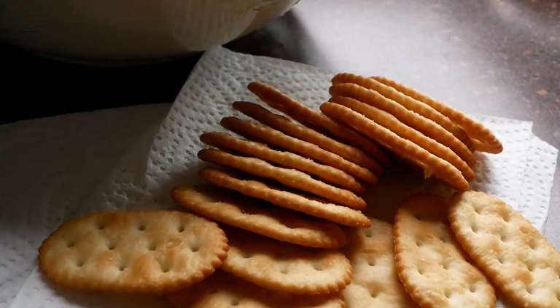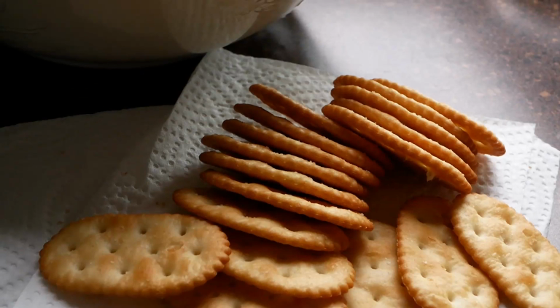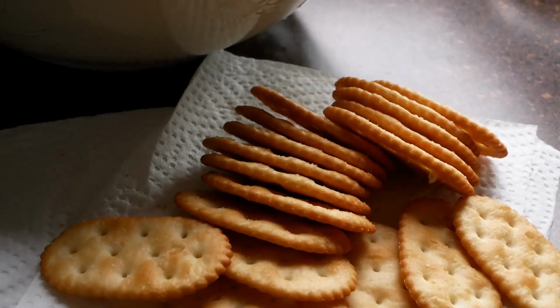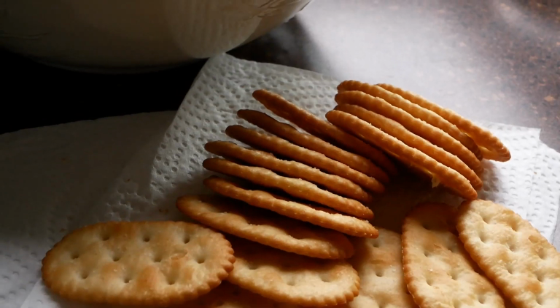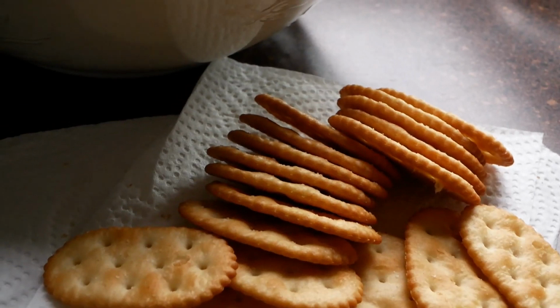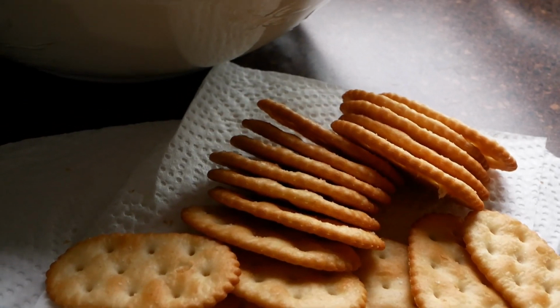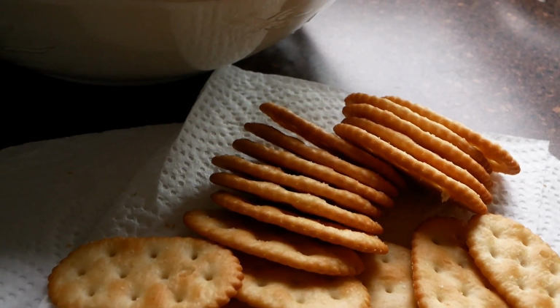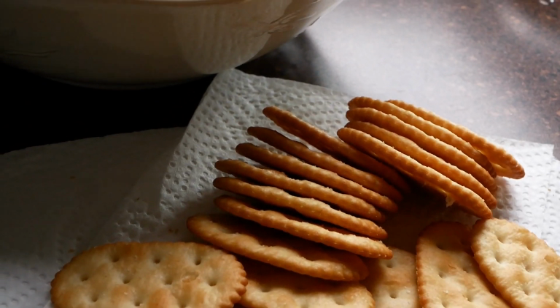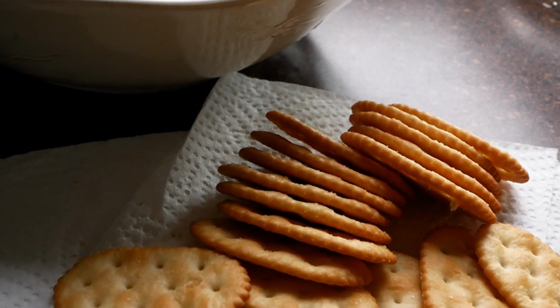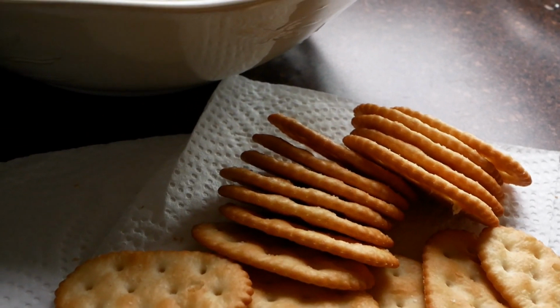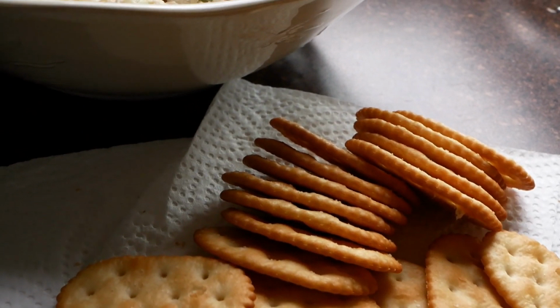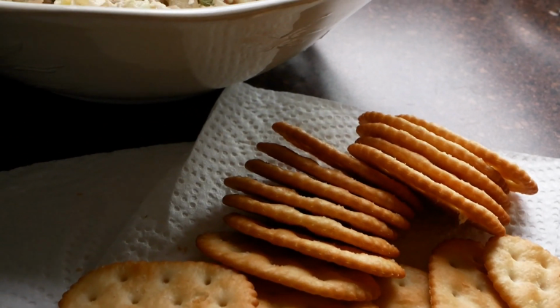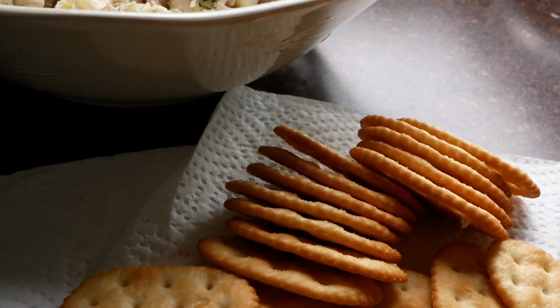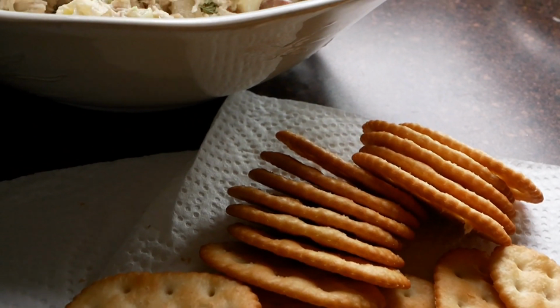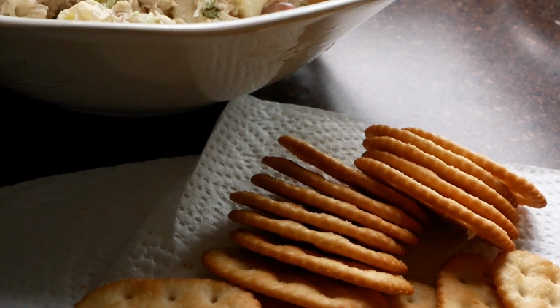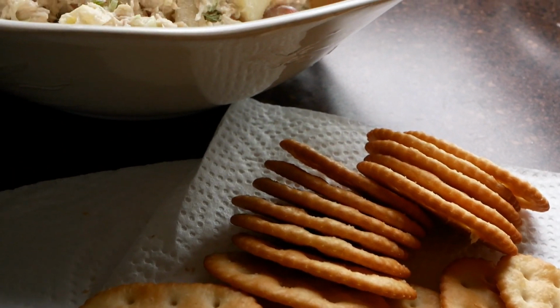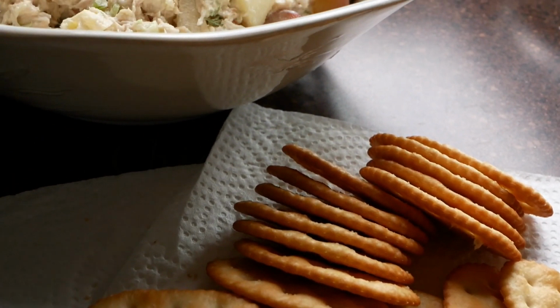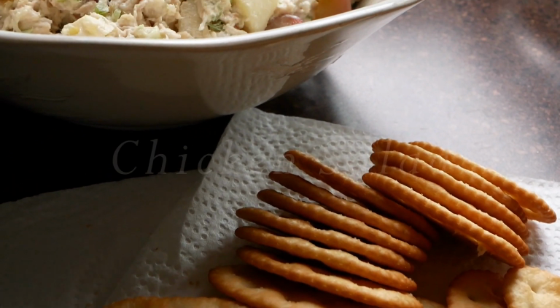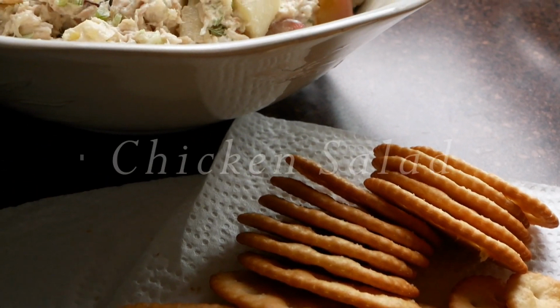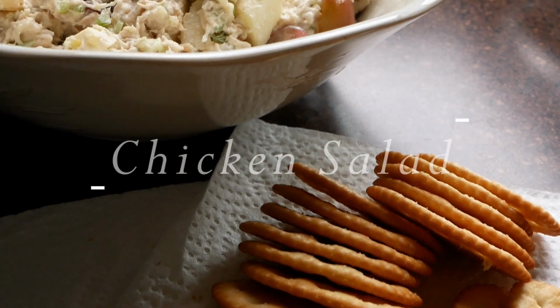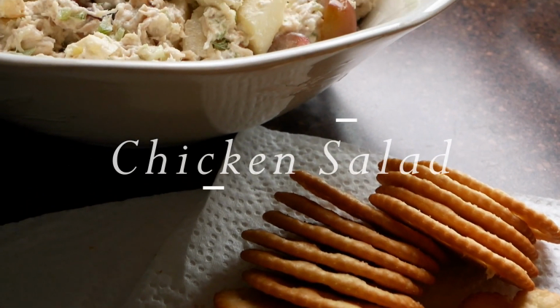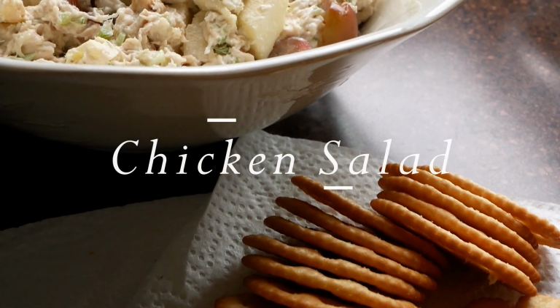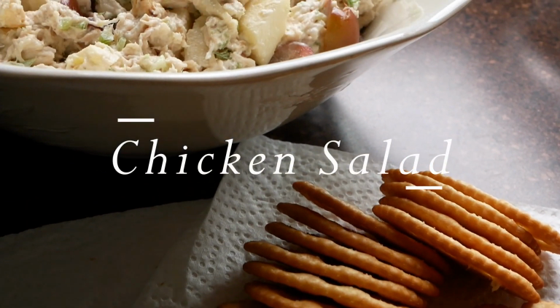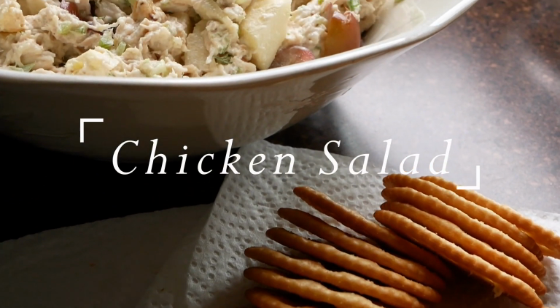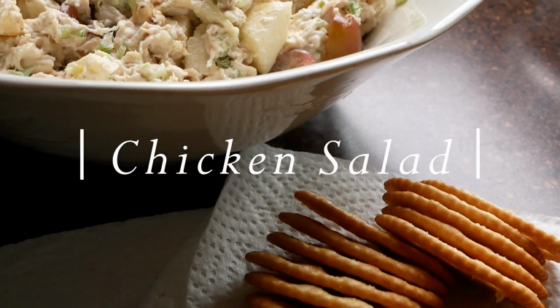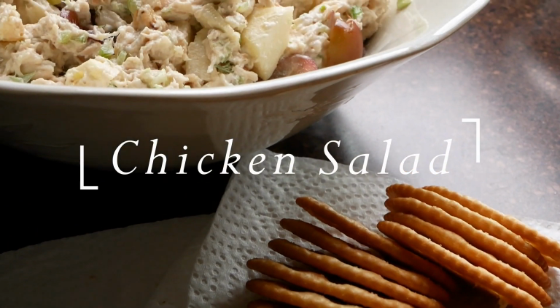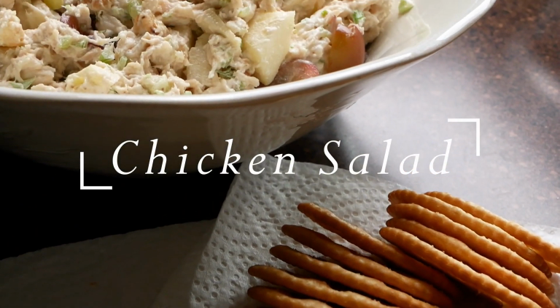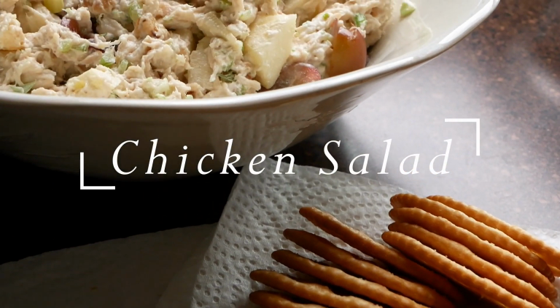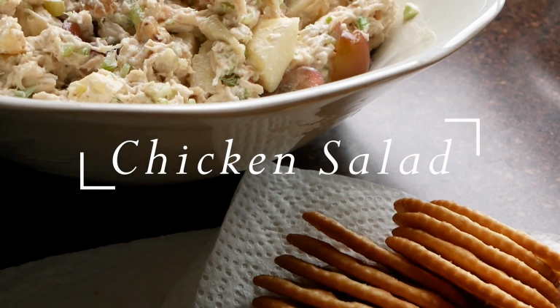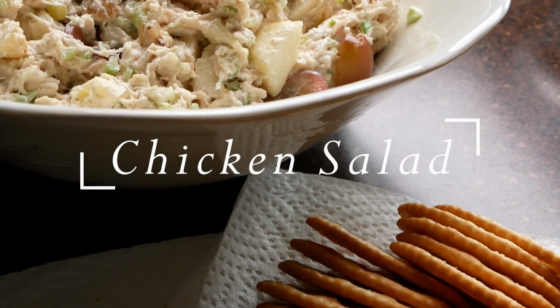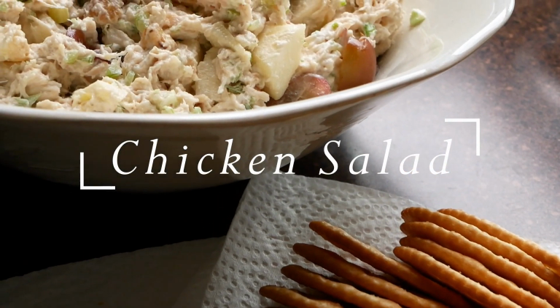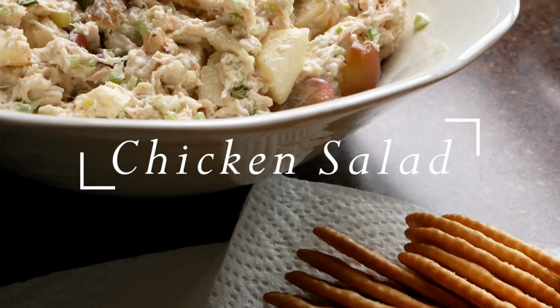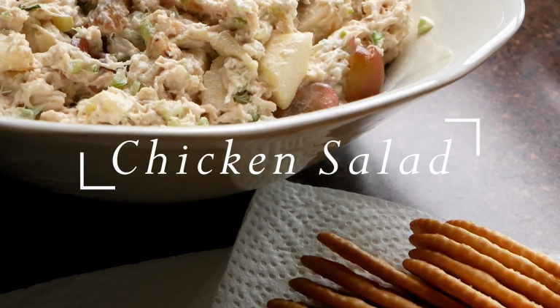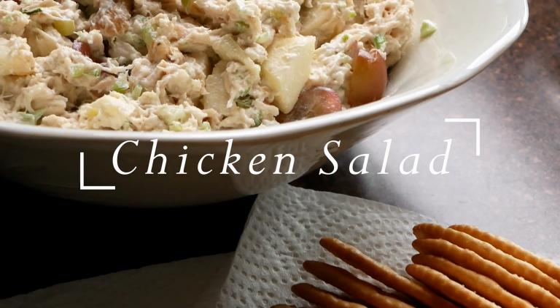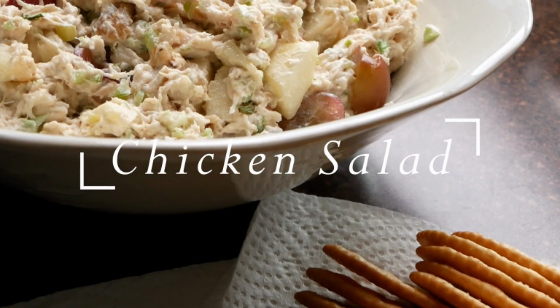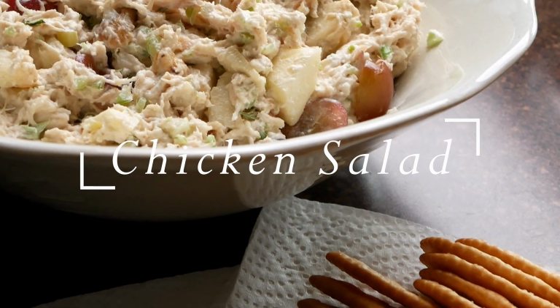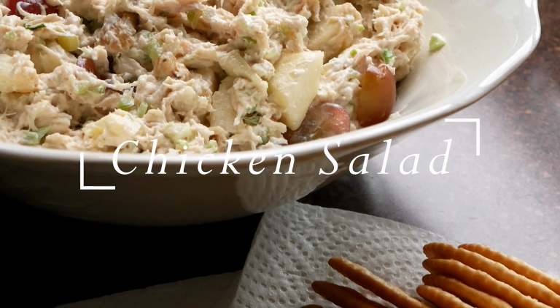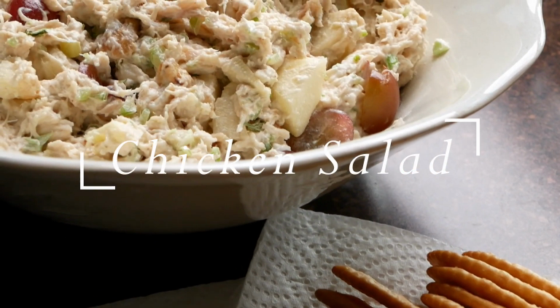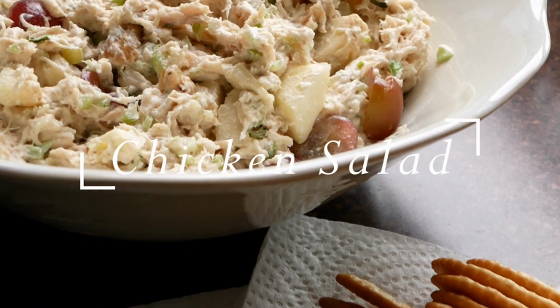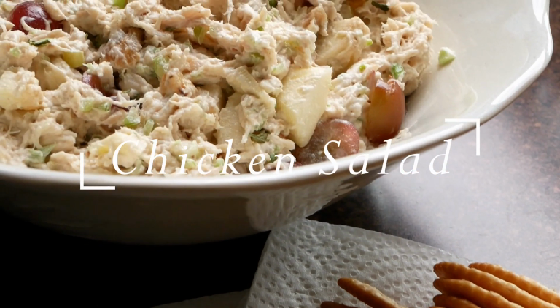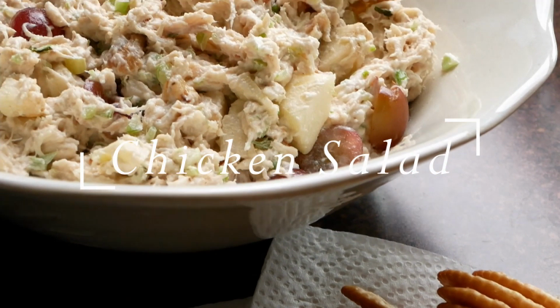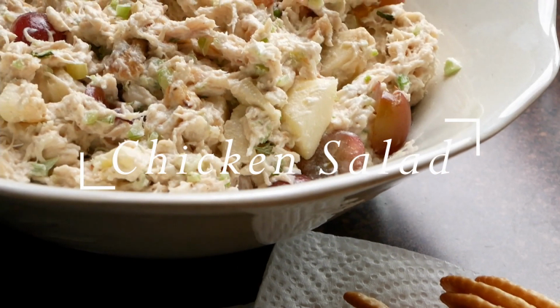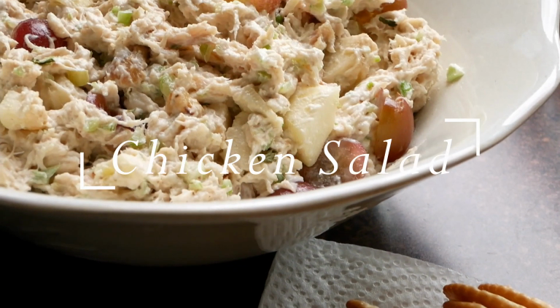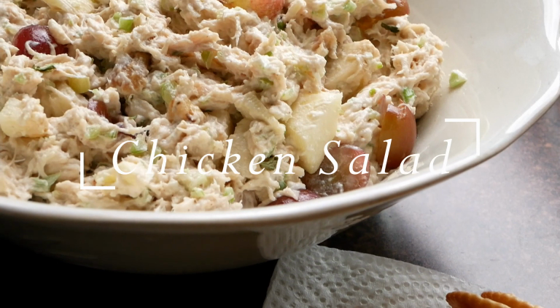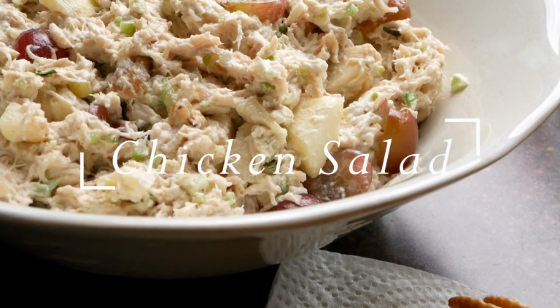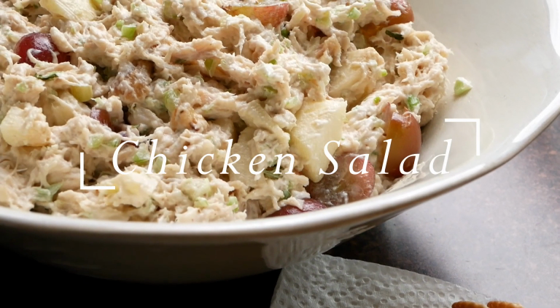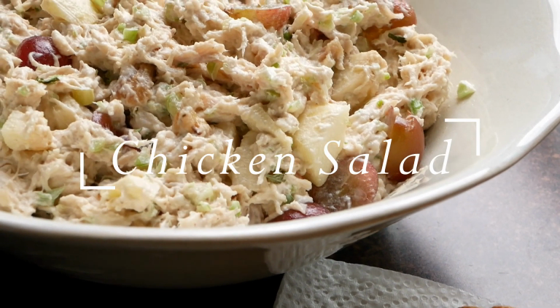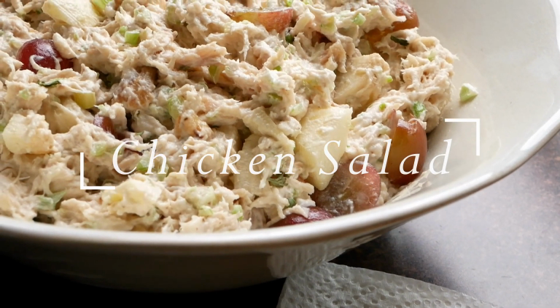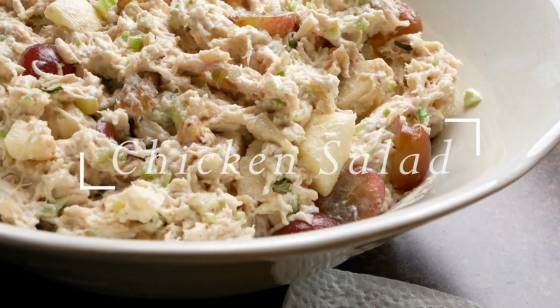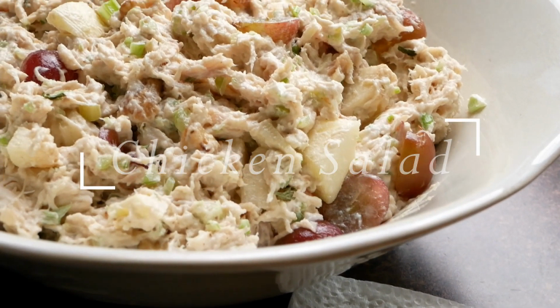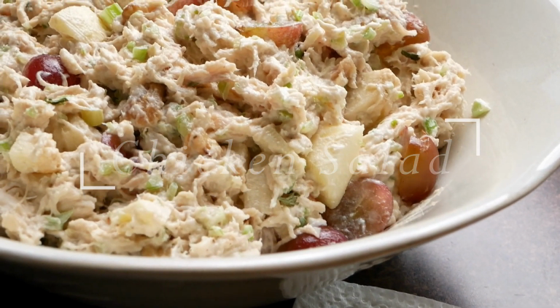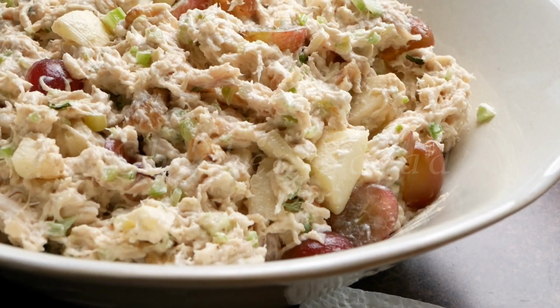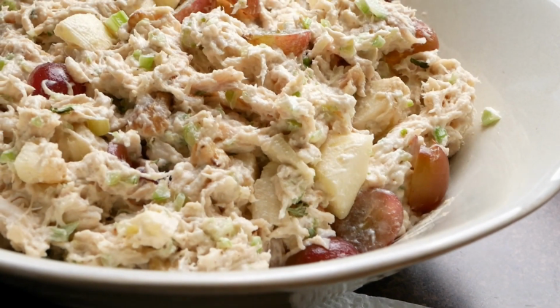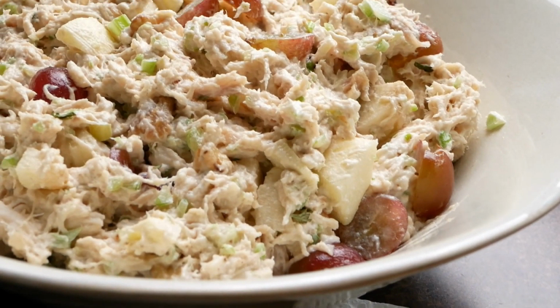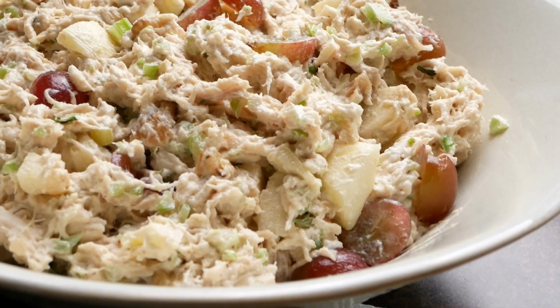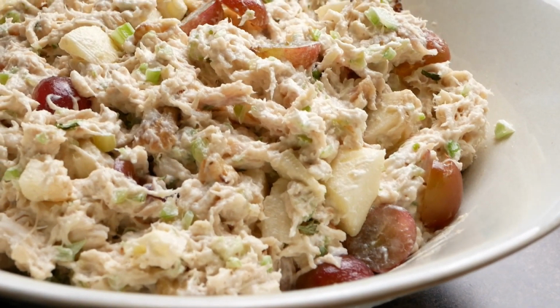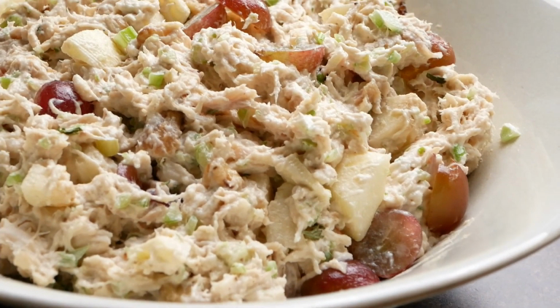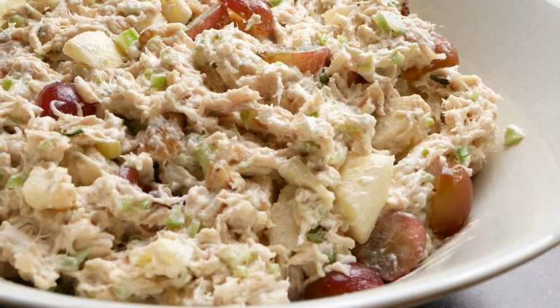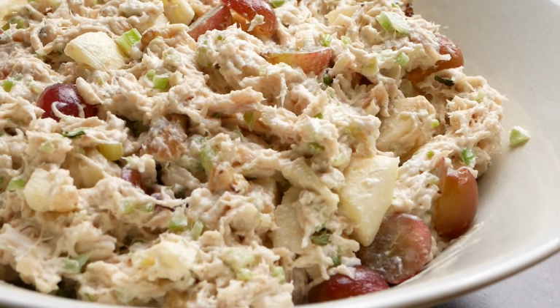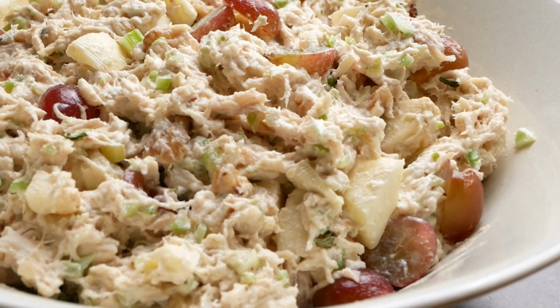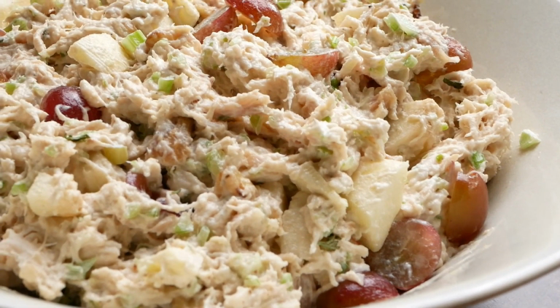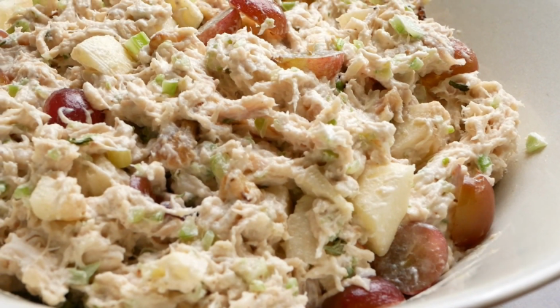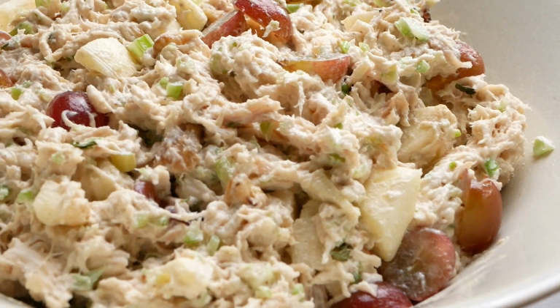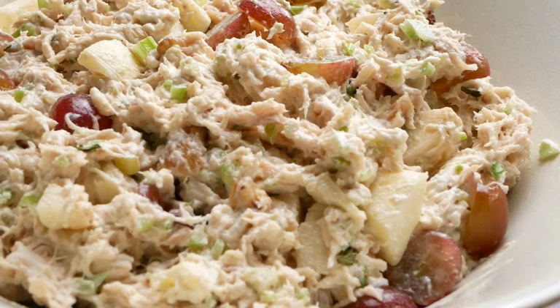Today I'm going to show you how to make chicken salad. This recipe is very easy, very simple and very delicious.